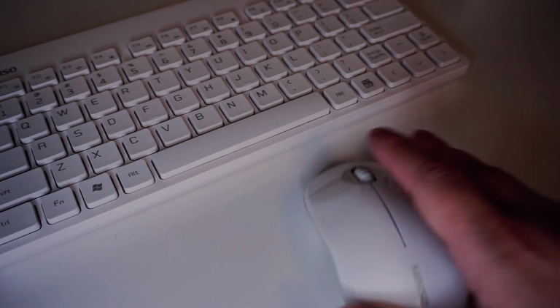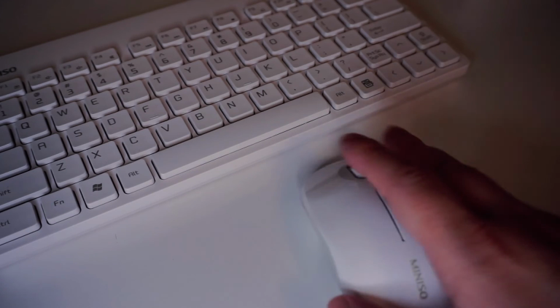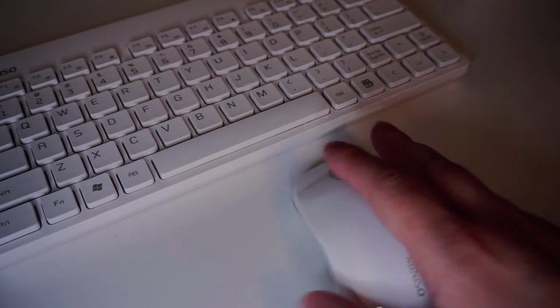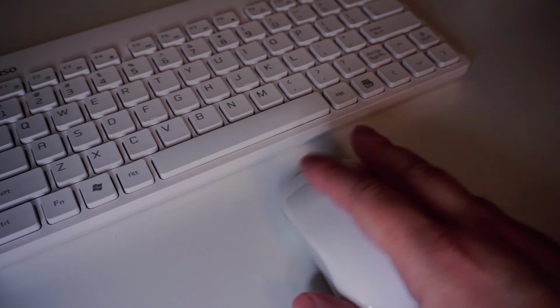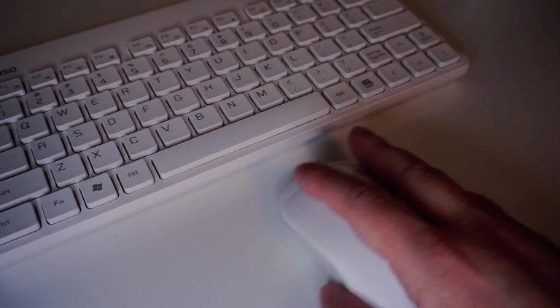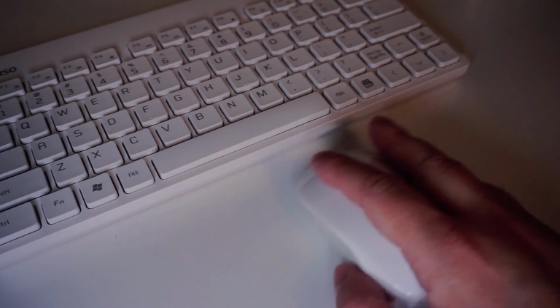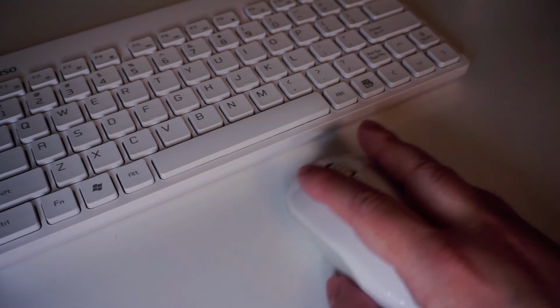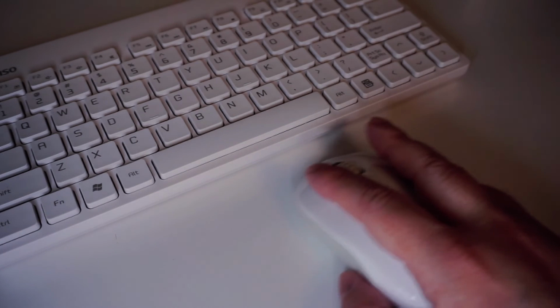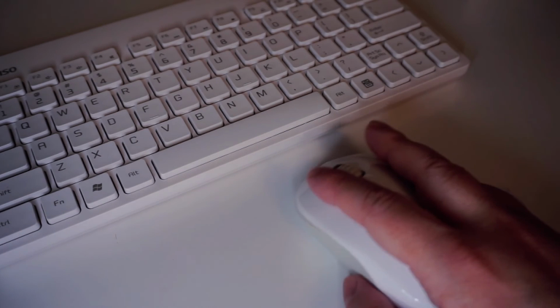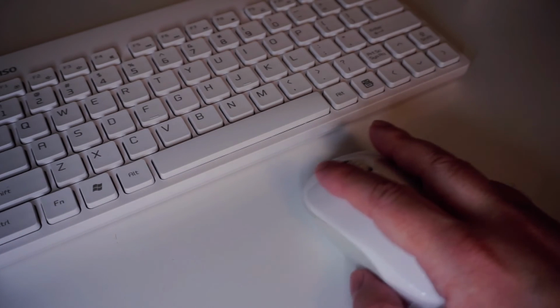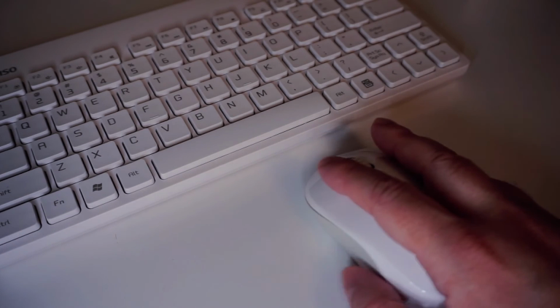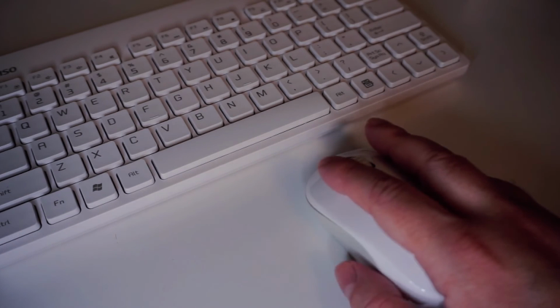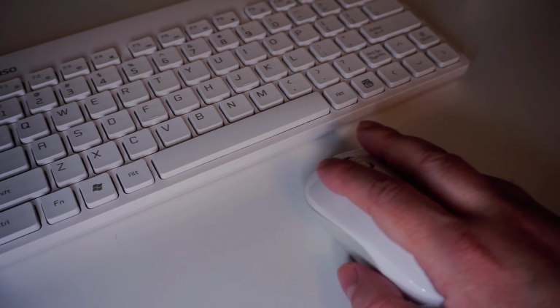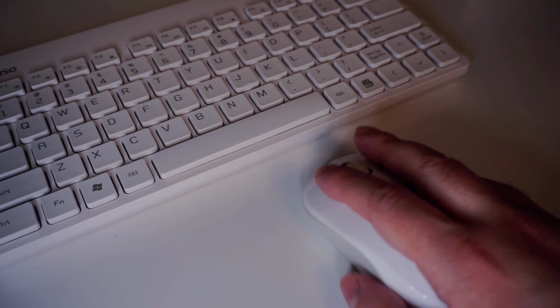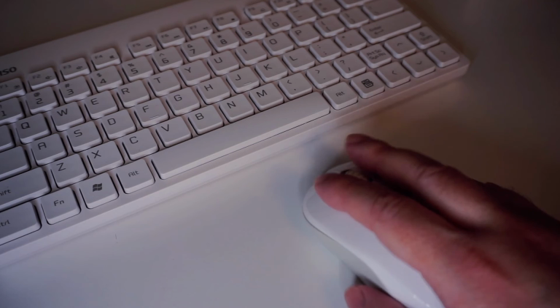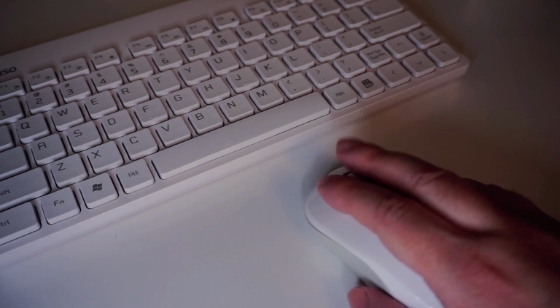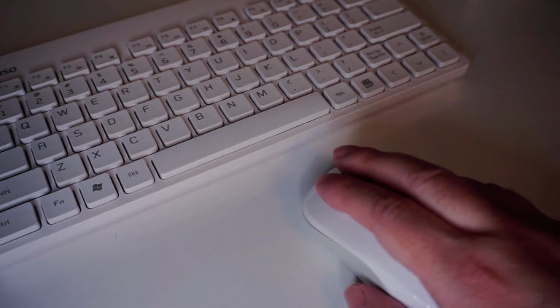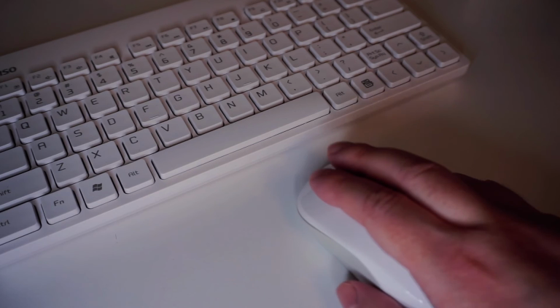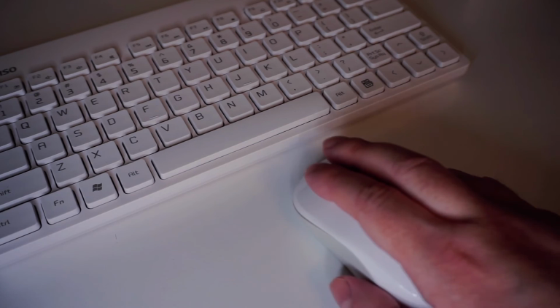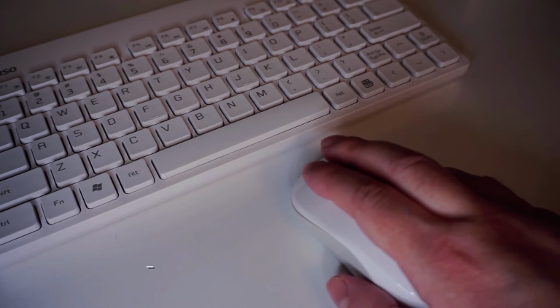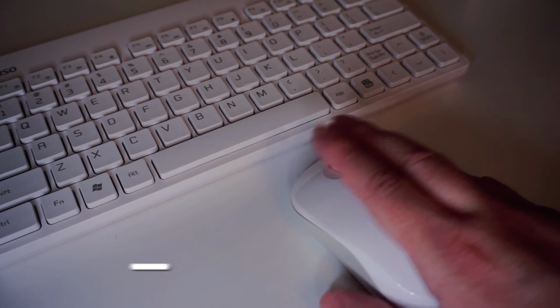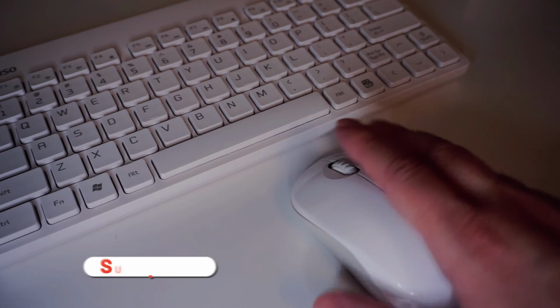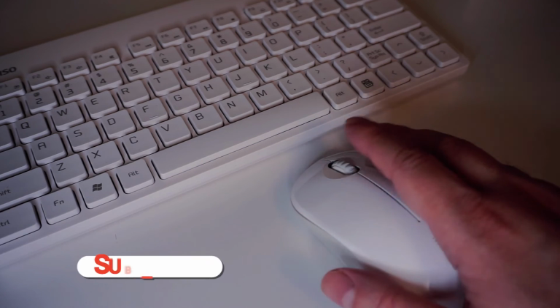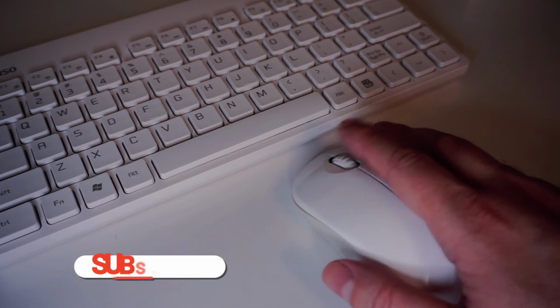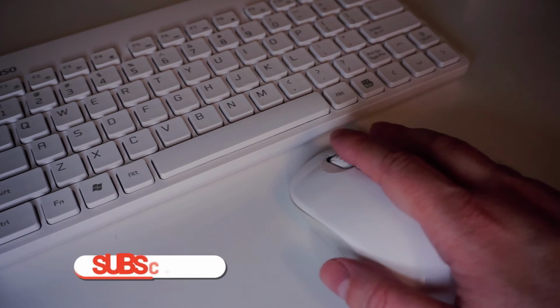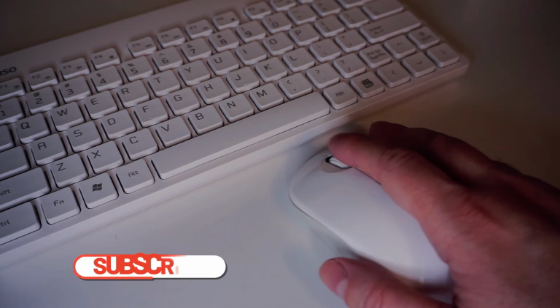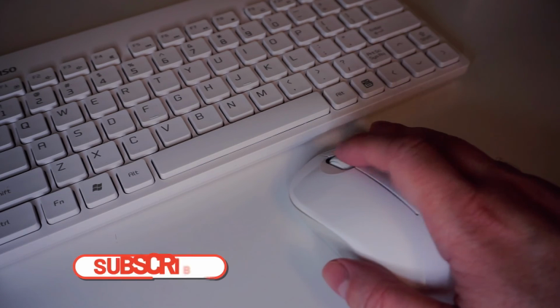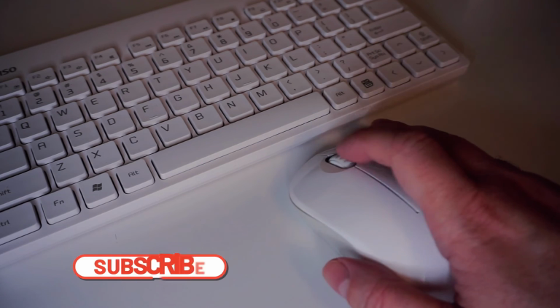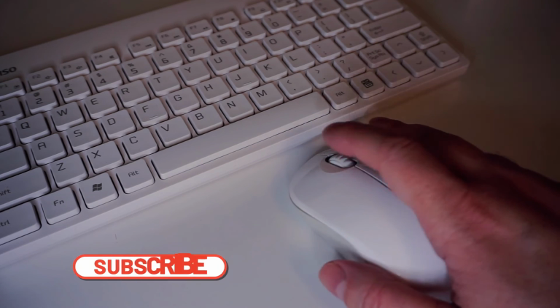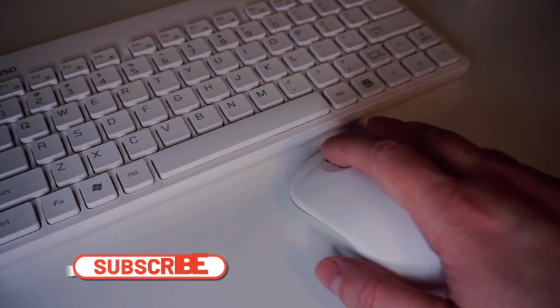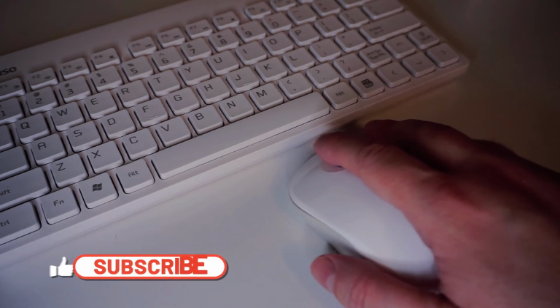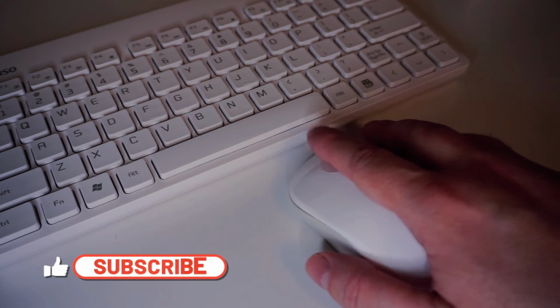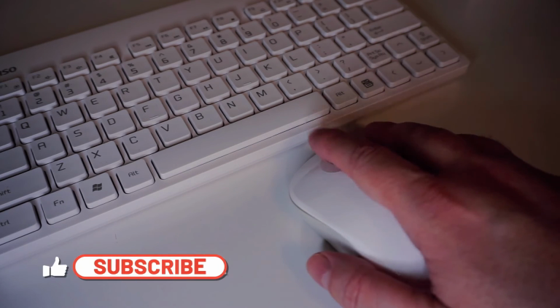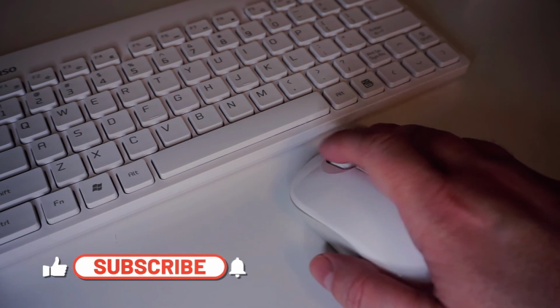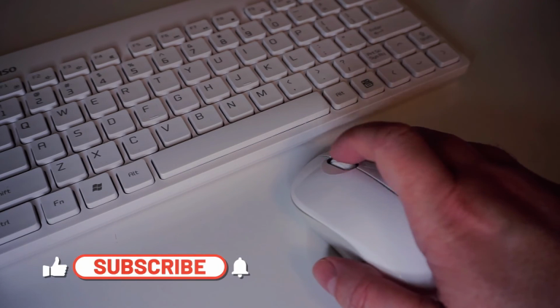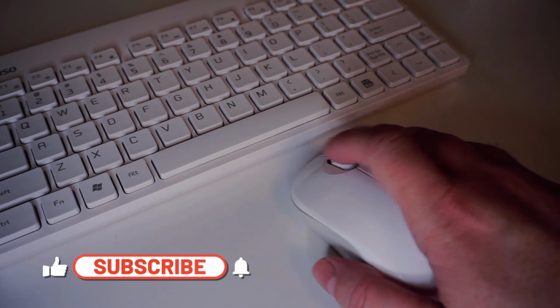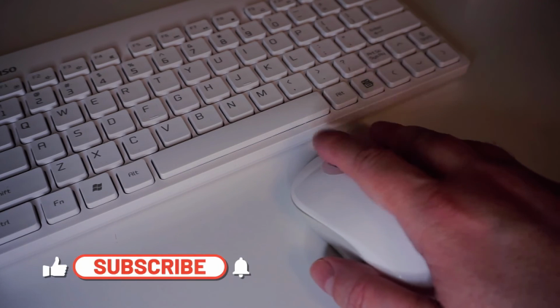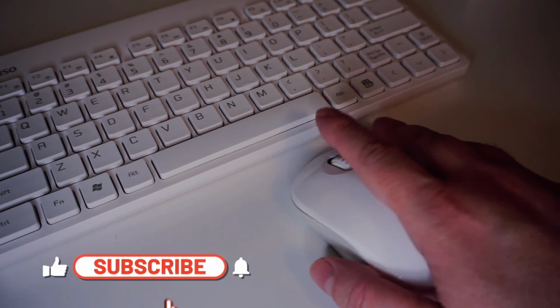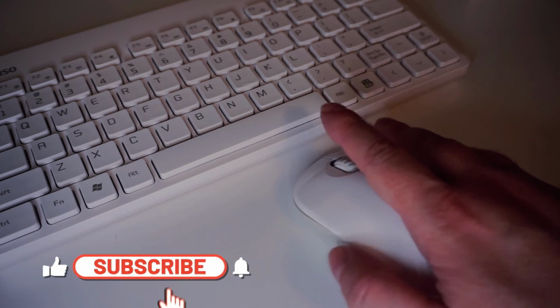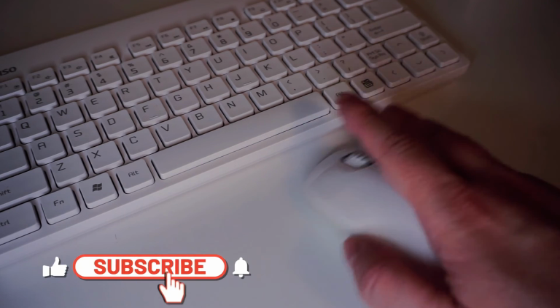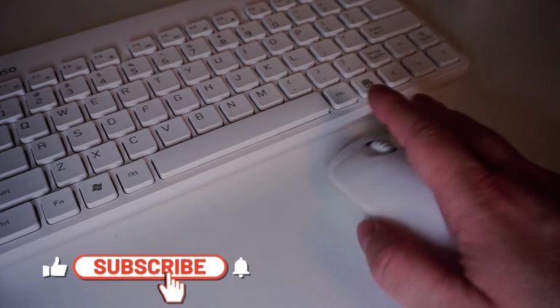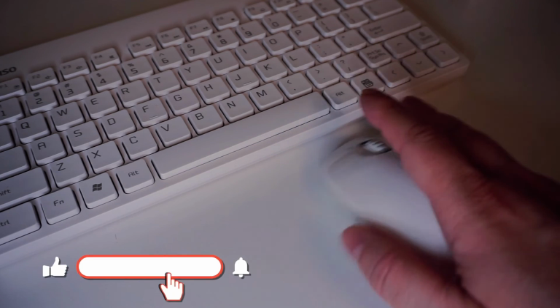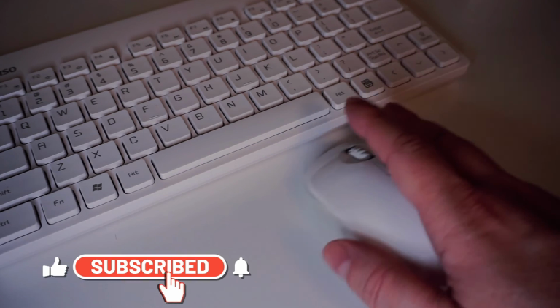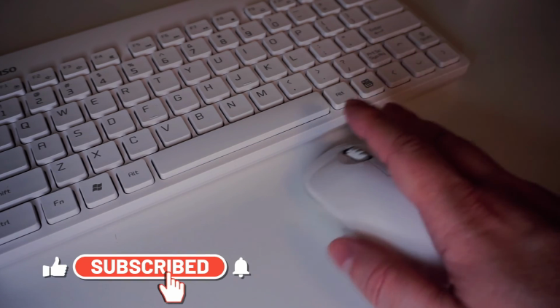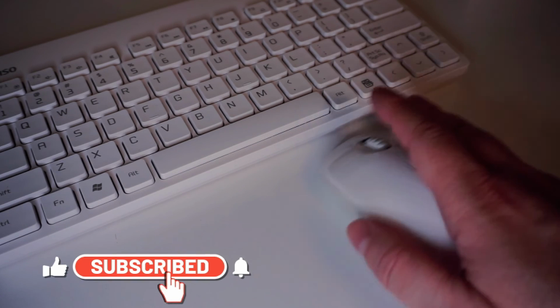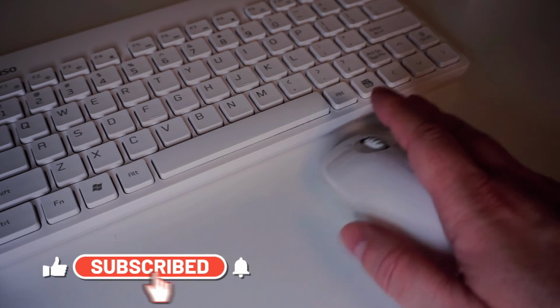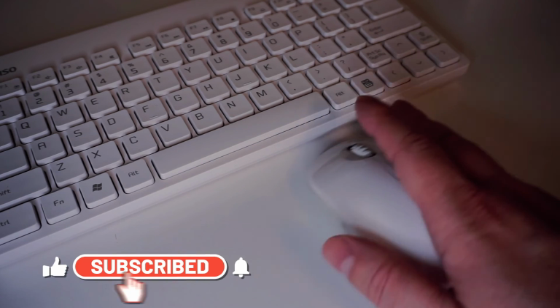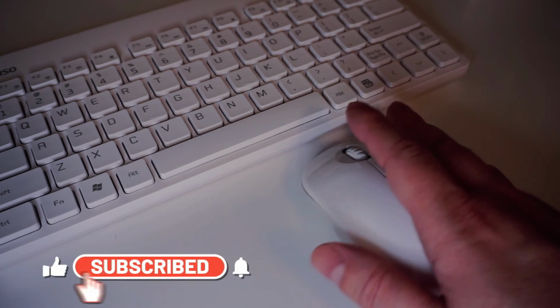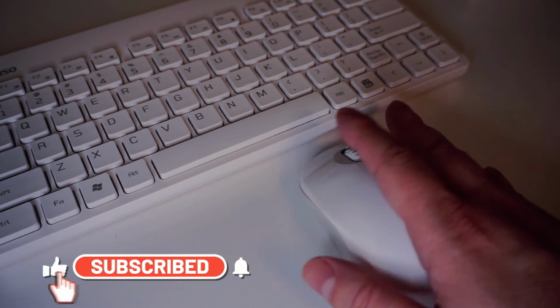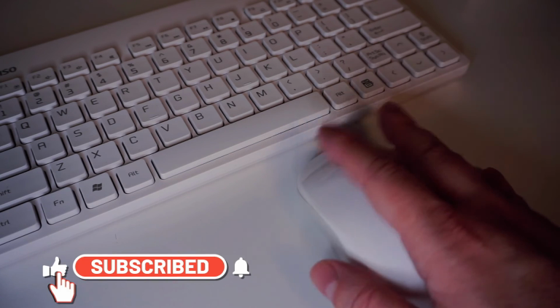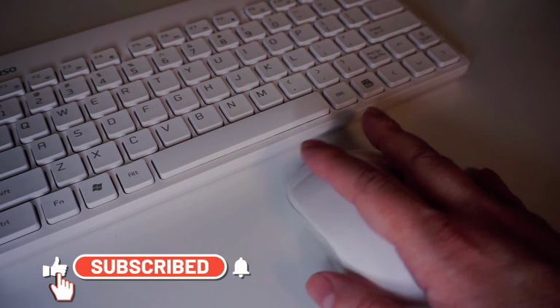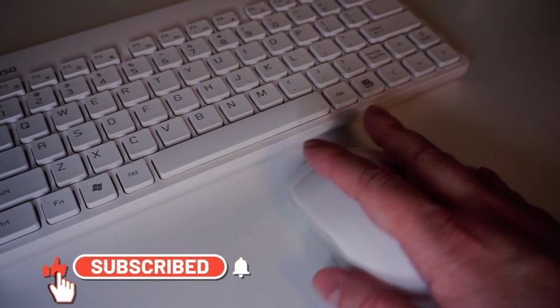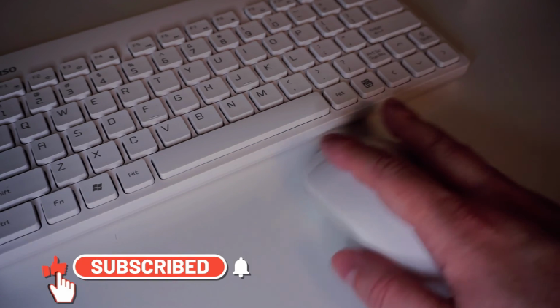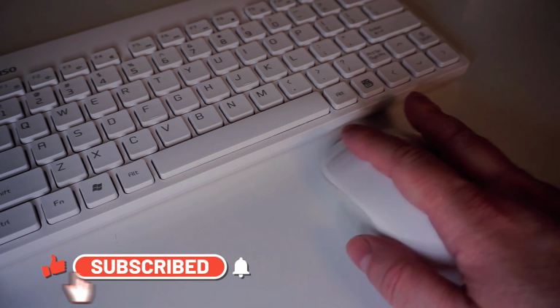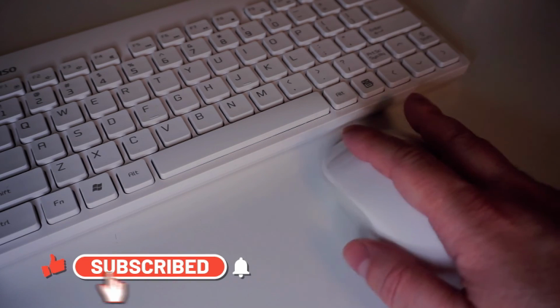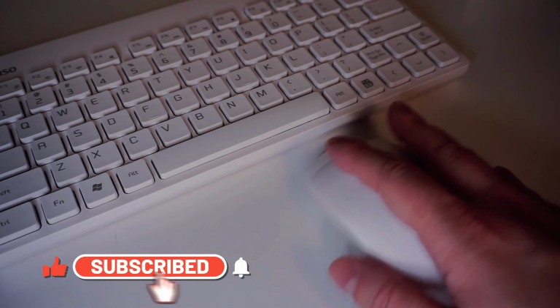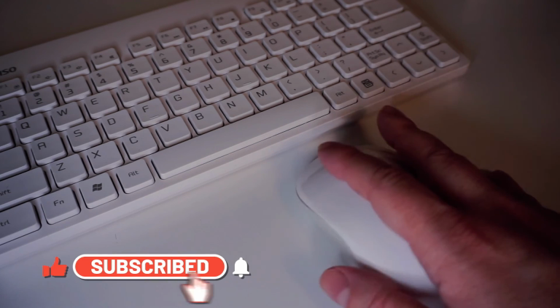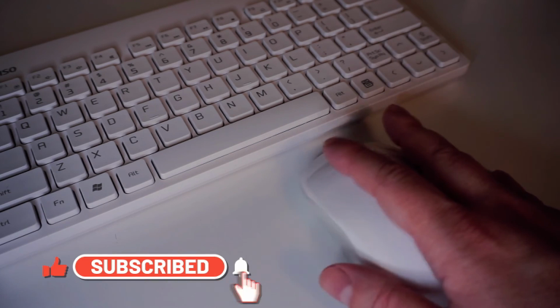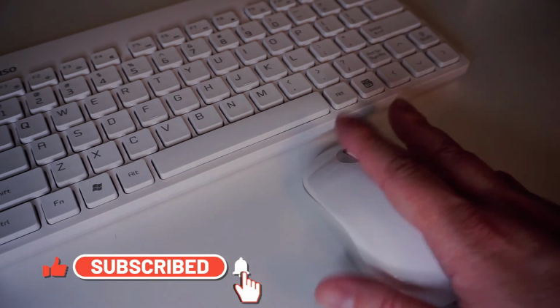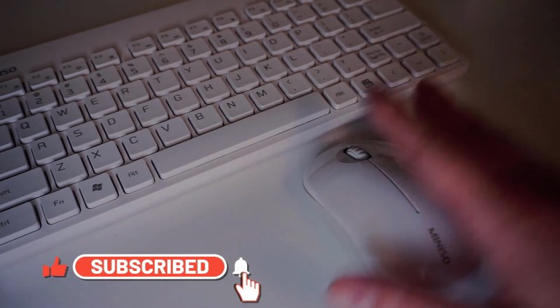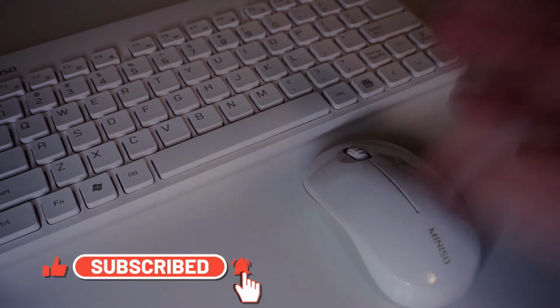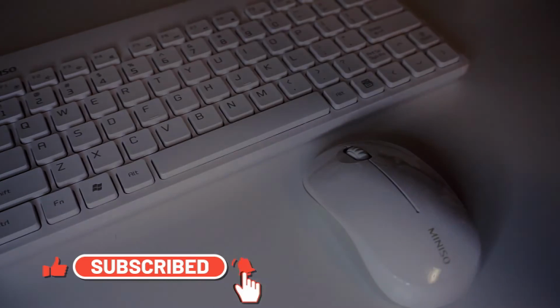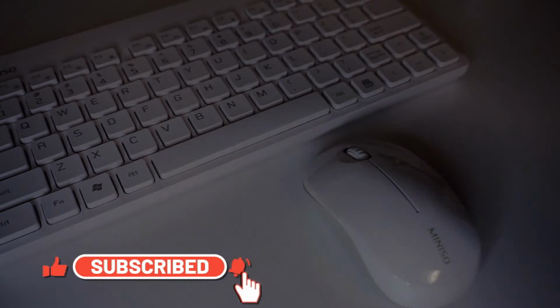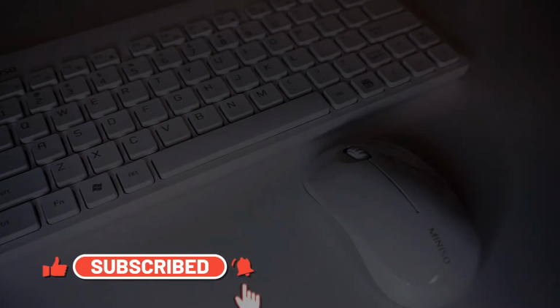If you enjoyed today's video and have not already subscribed, do it now so you know when the next video is uploaded. Thanks for watching.